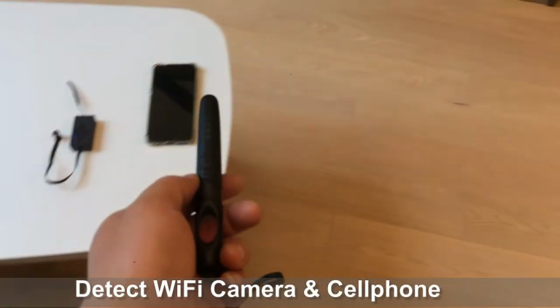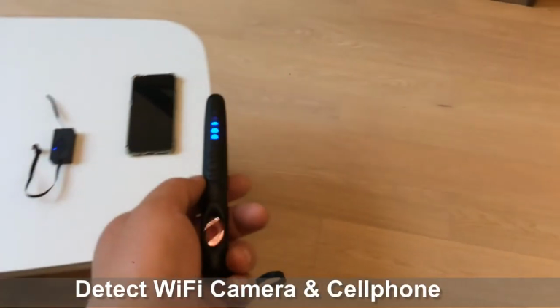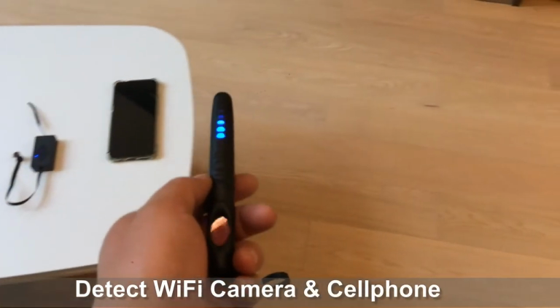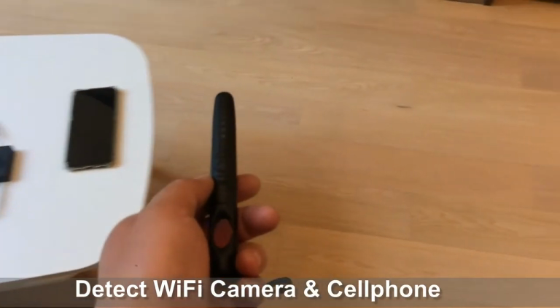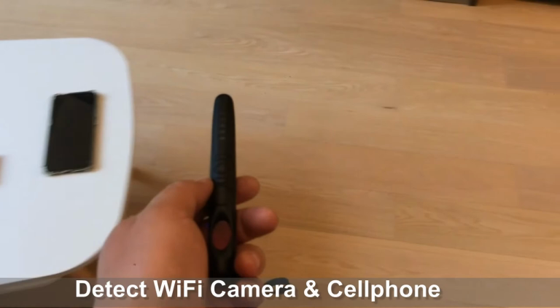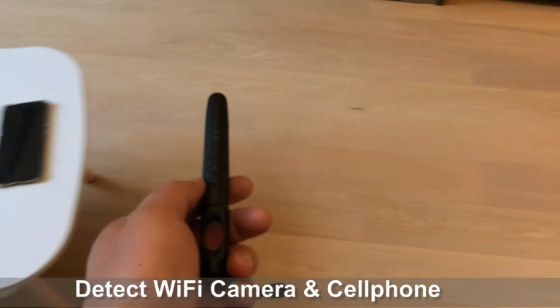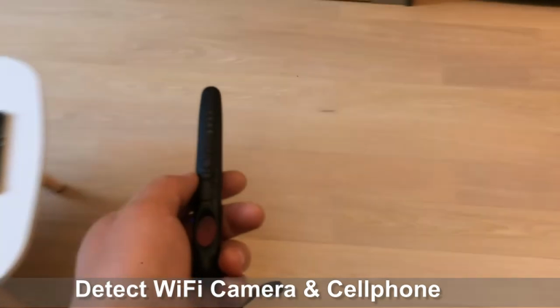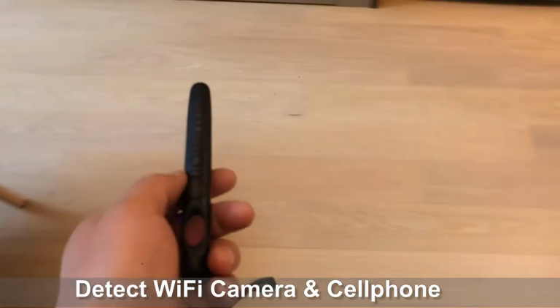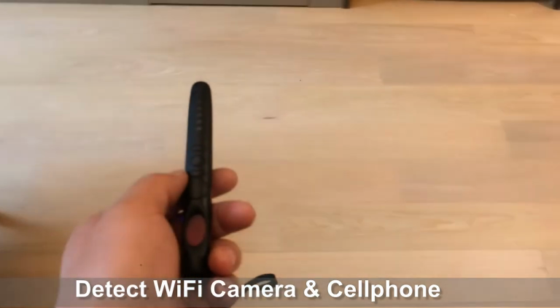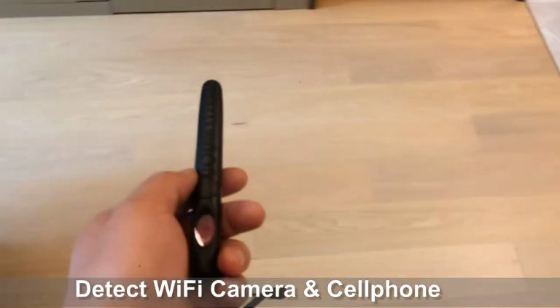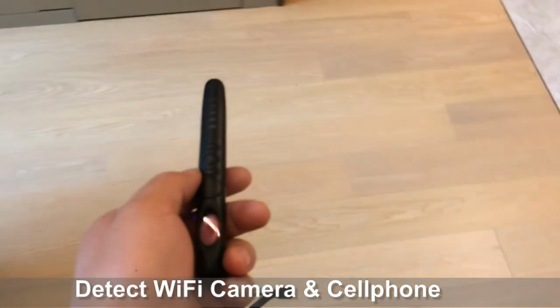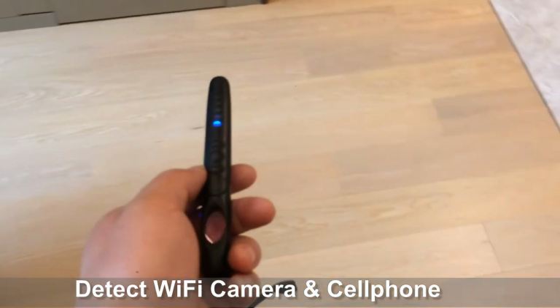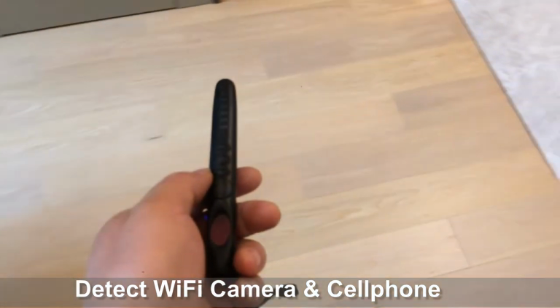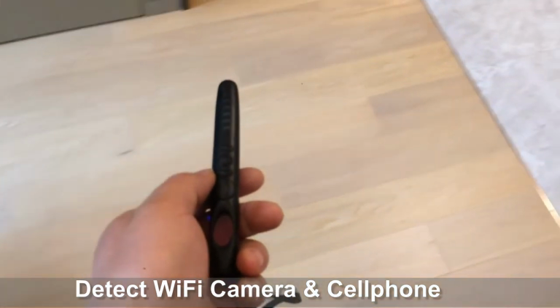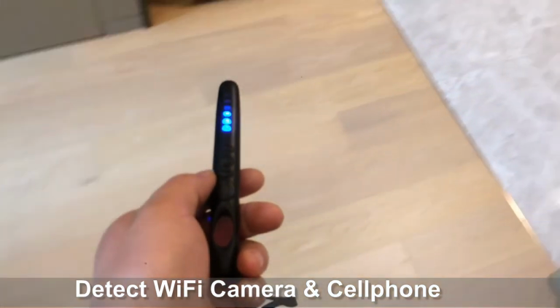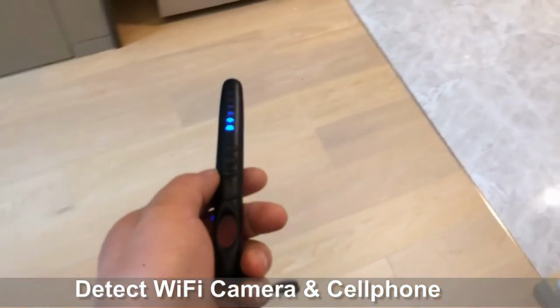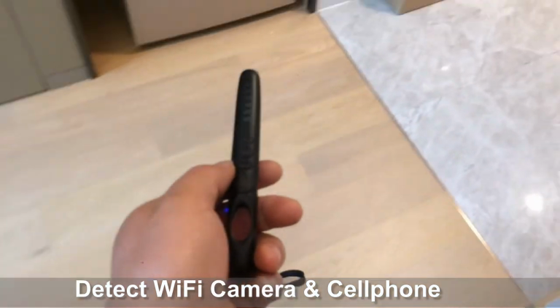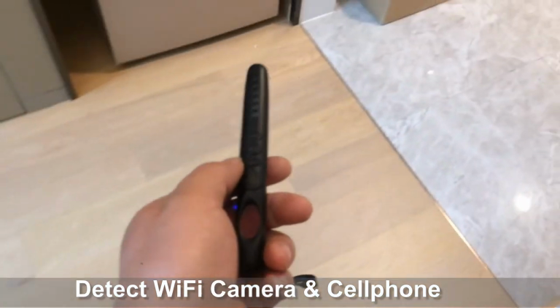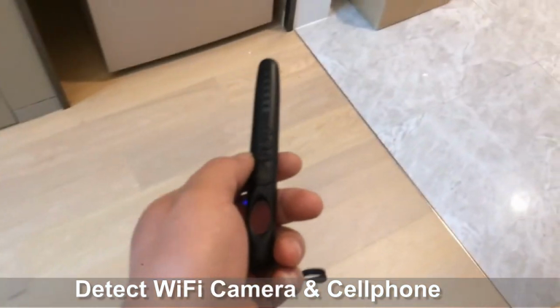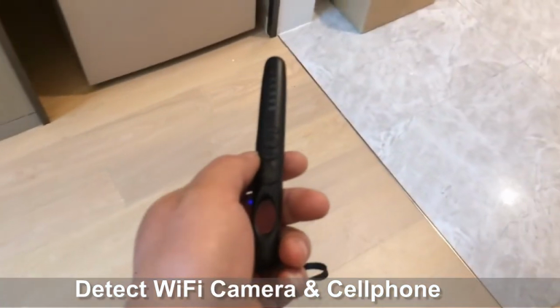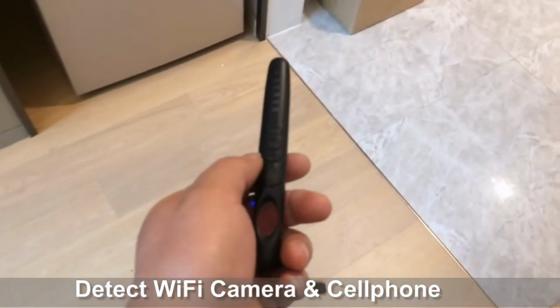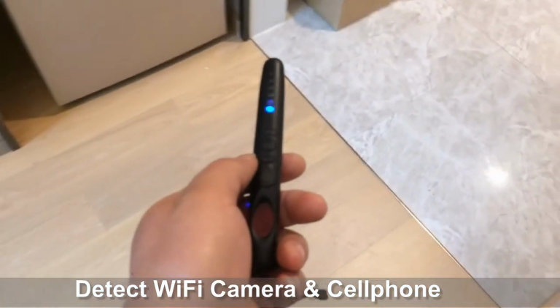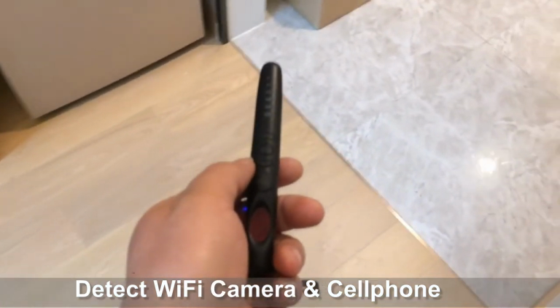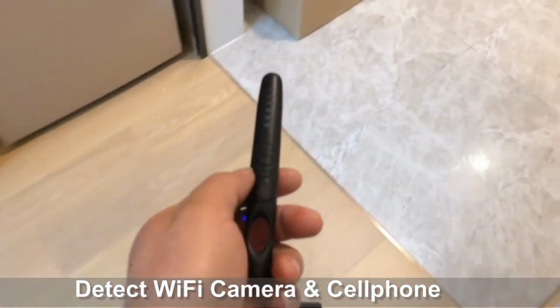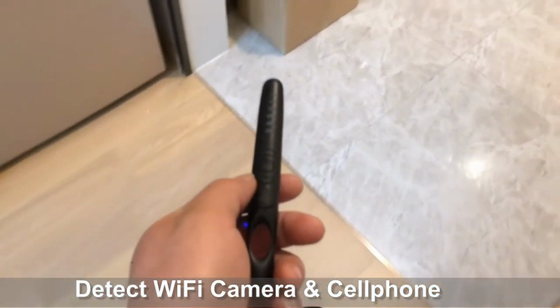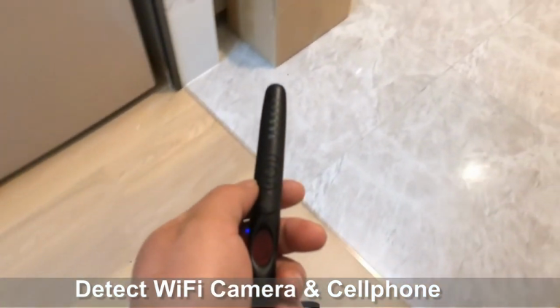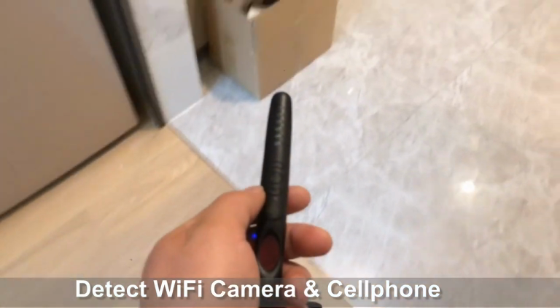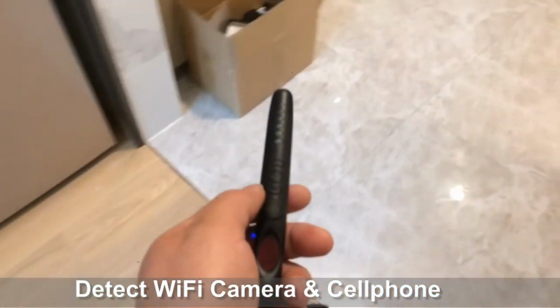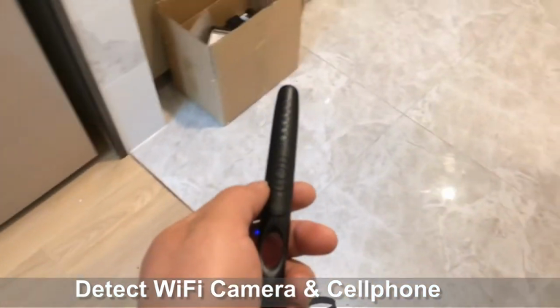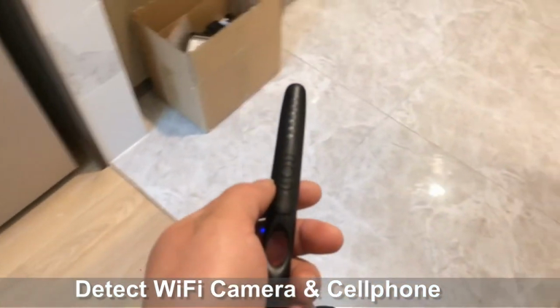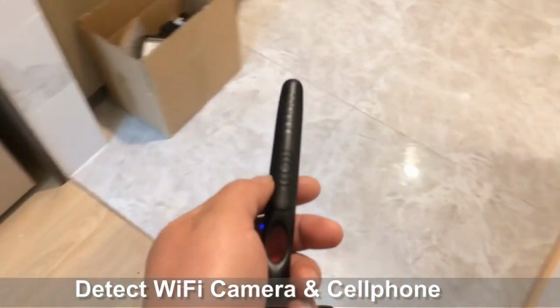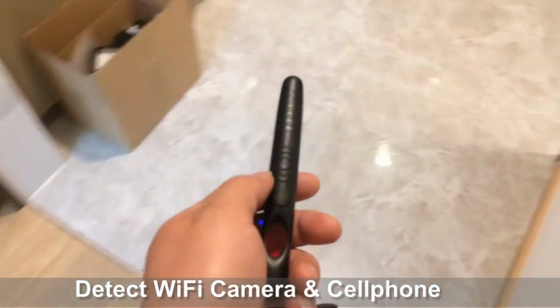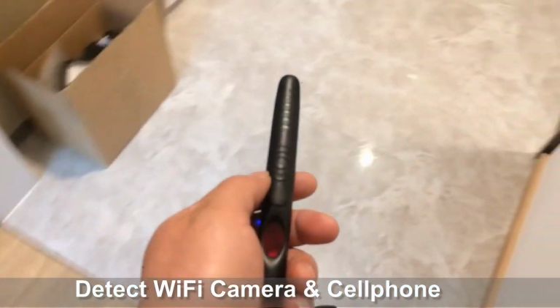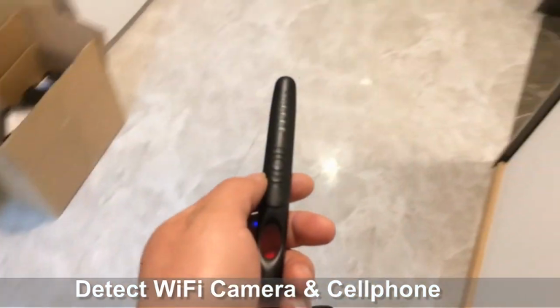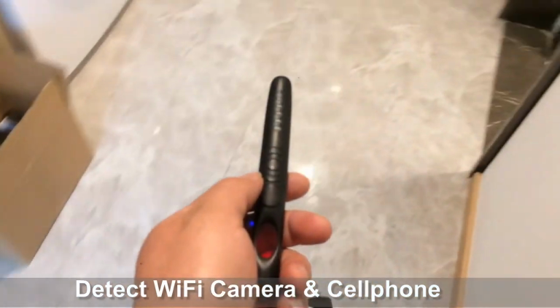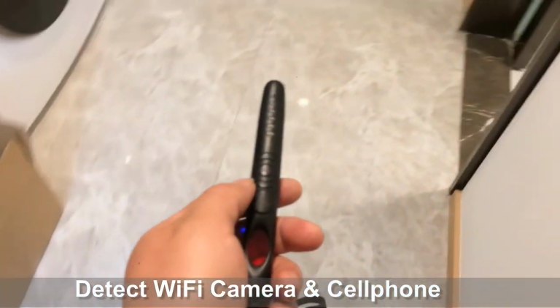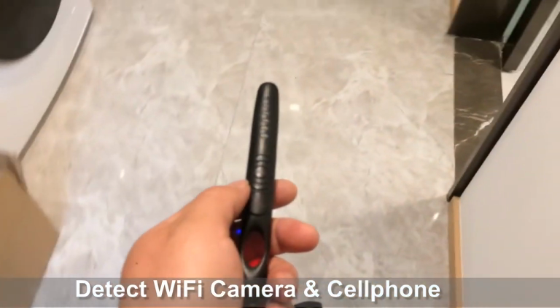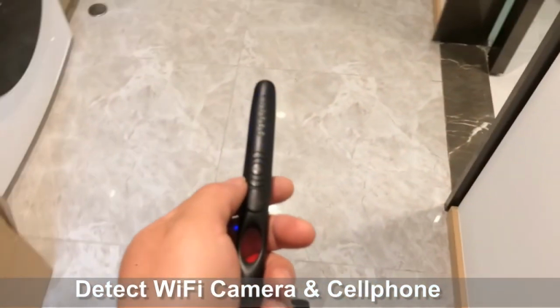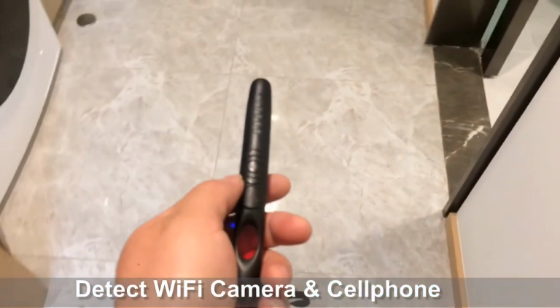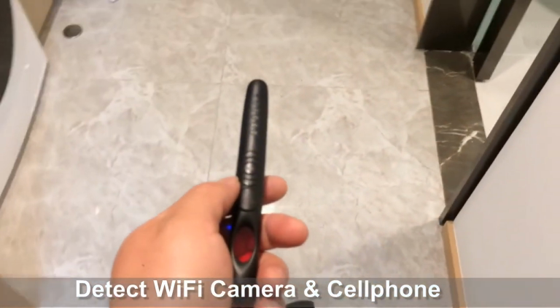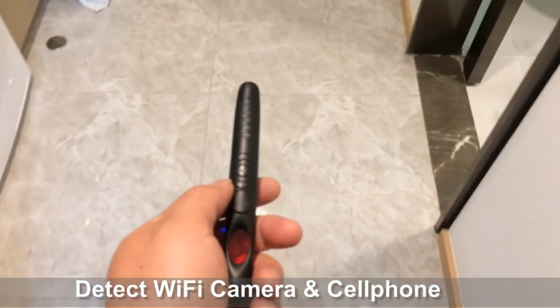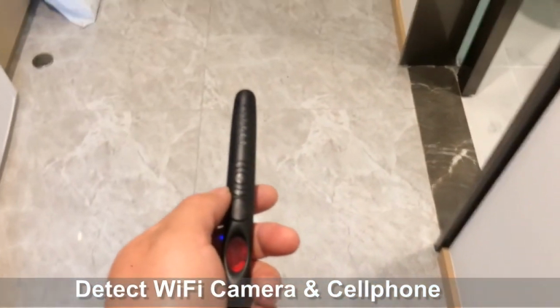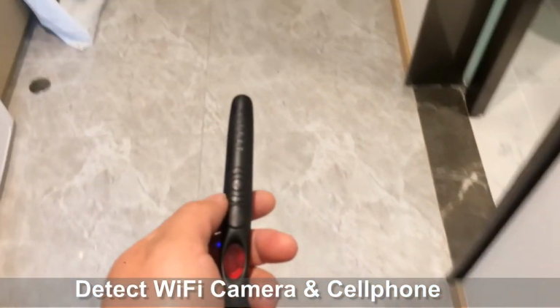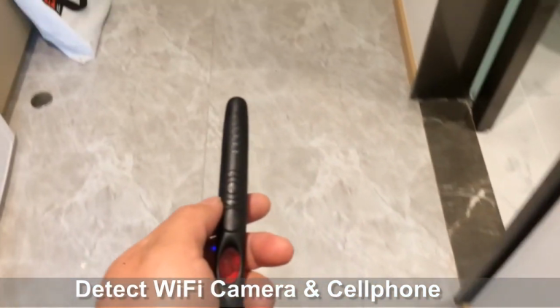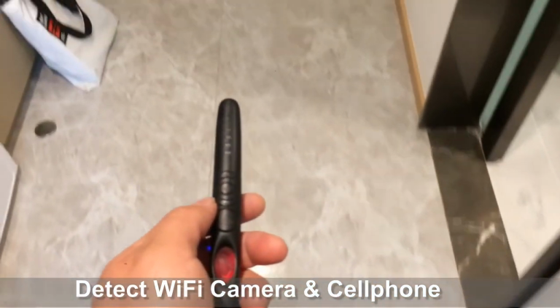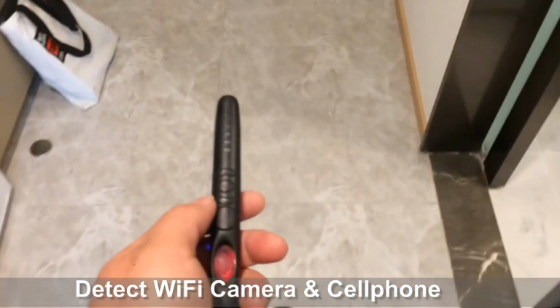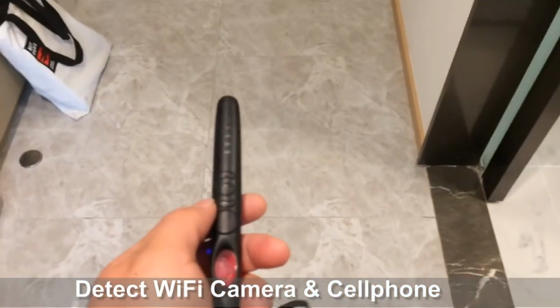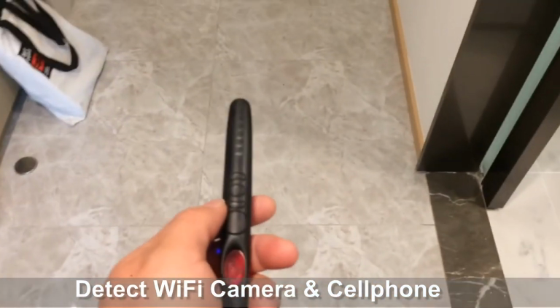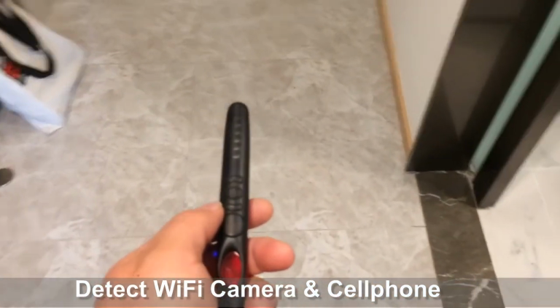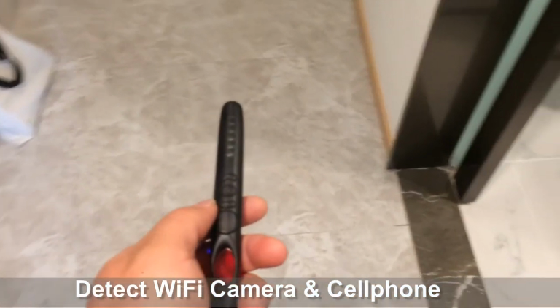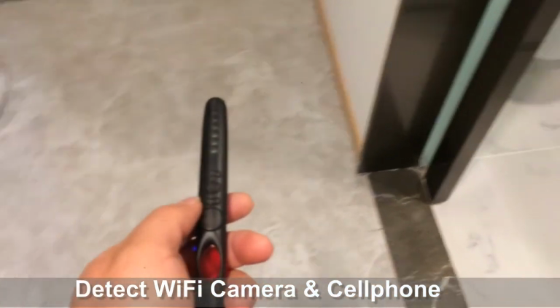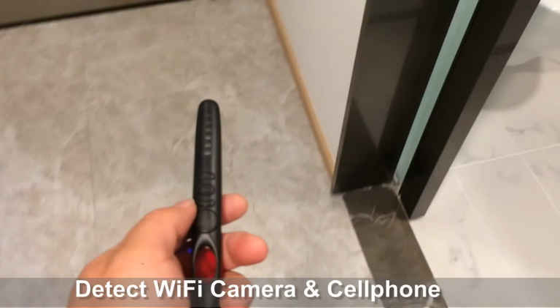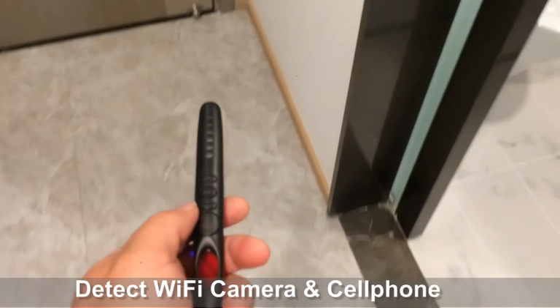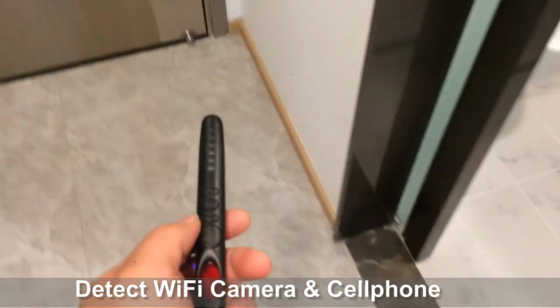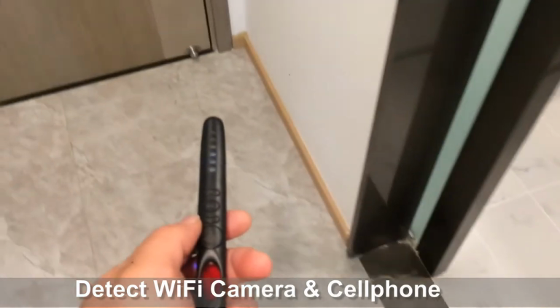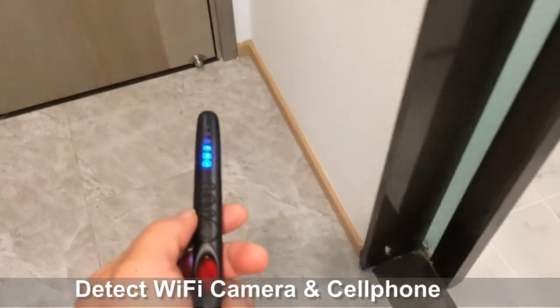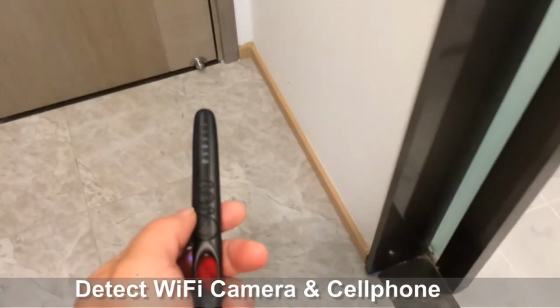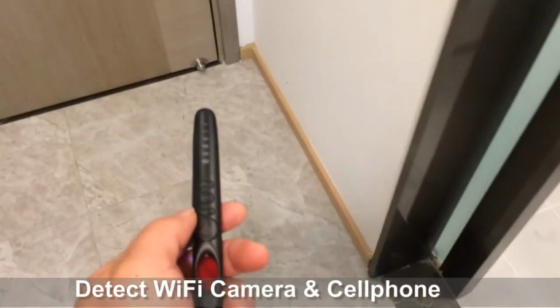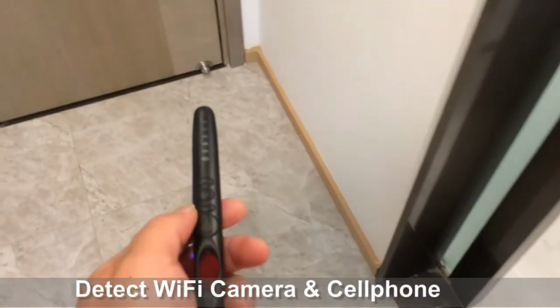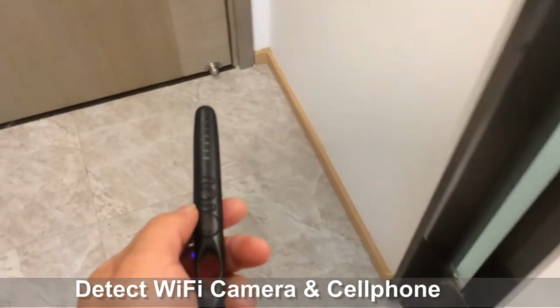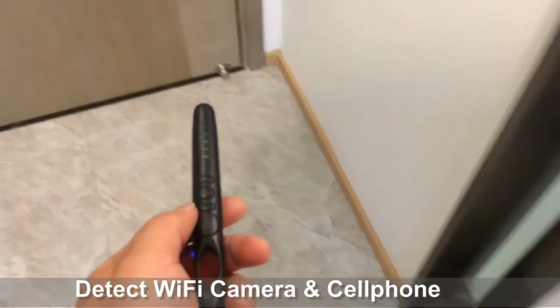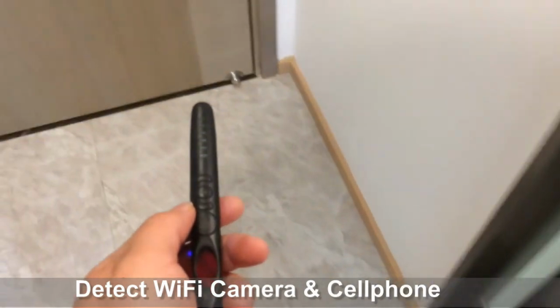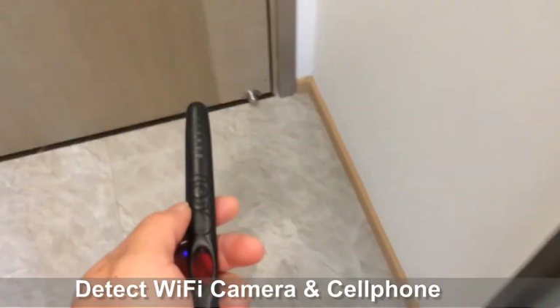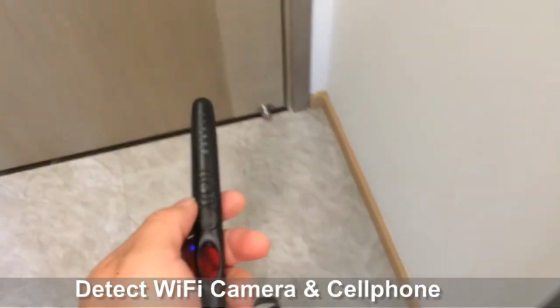It may produce a weak alarm when it picks up wireless signals from the environment. In this way it is easy to recognize spy cameras and cell phone bugs.